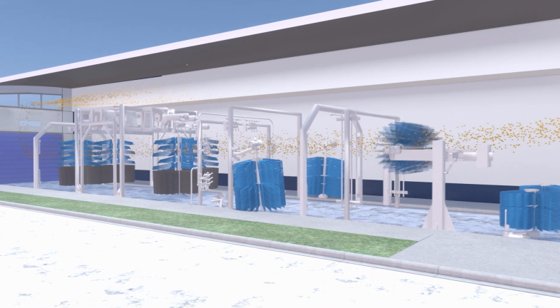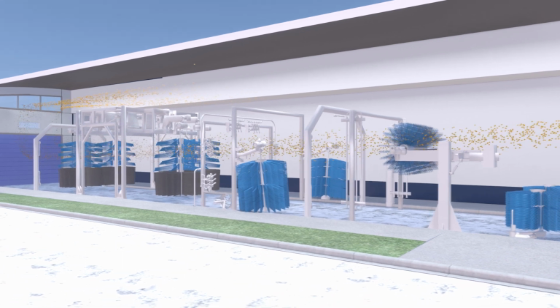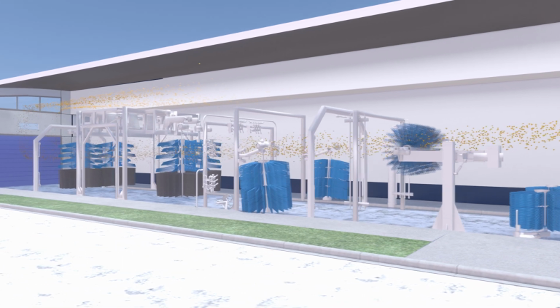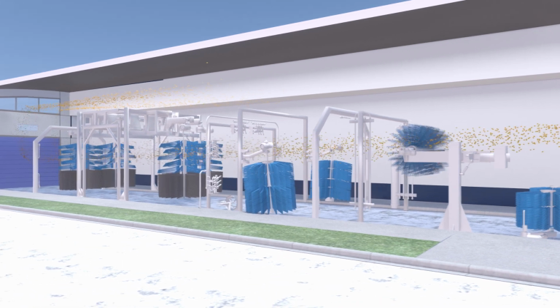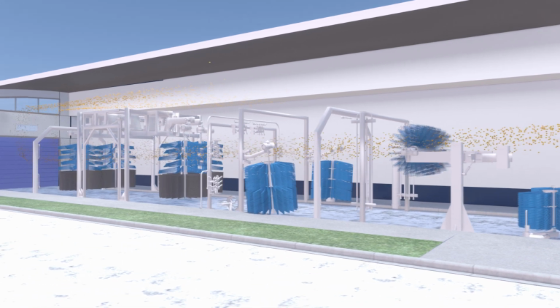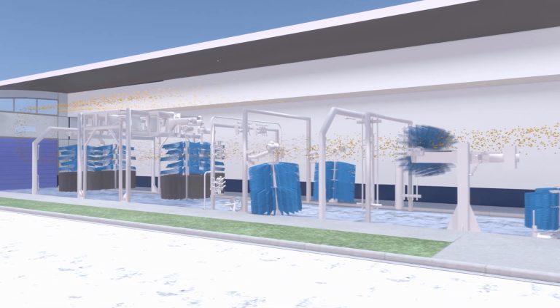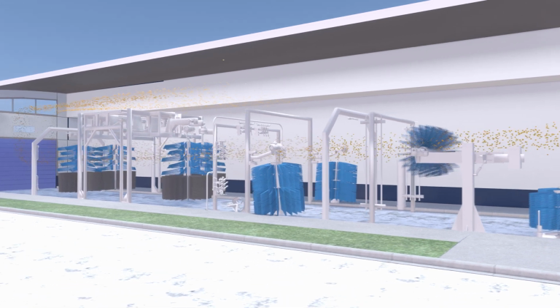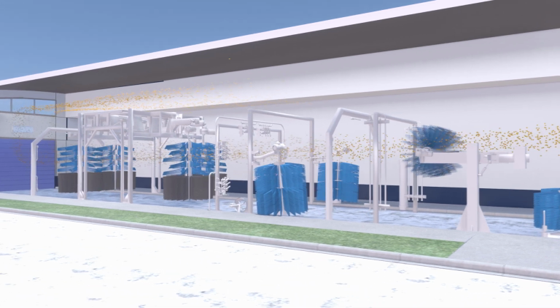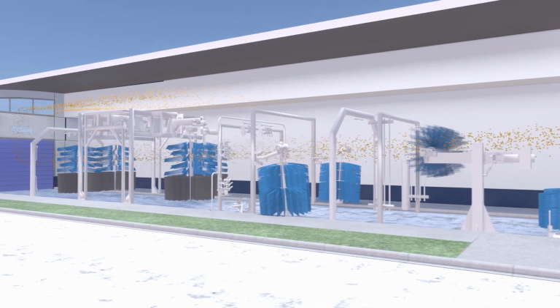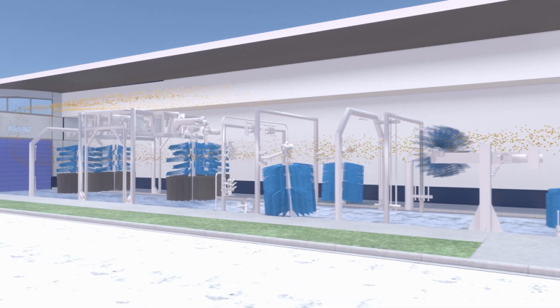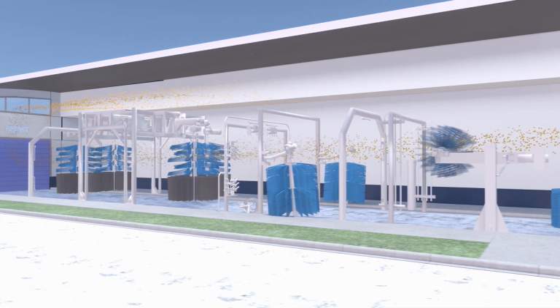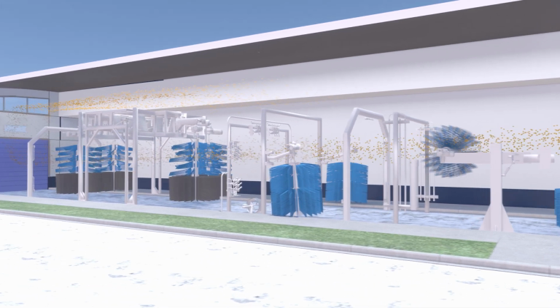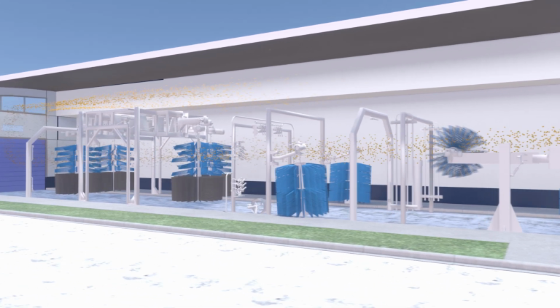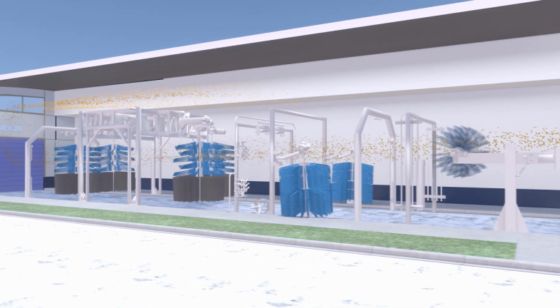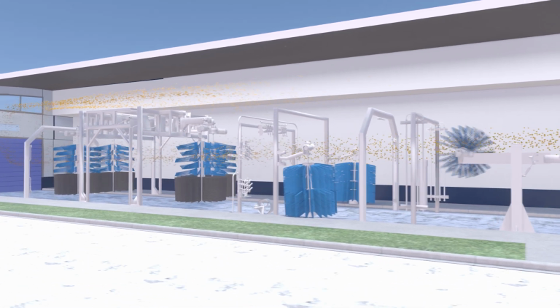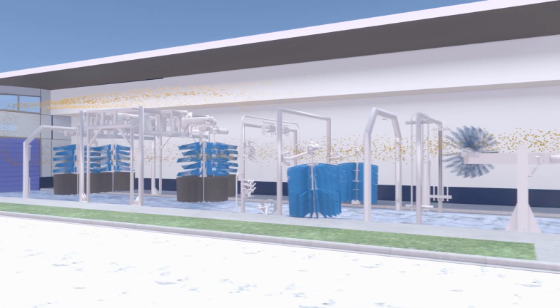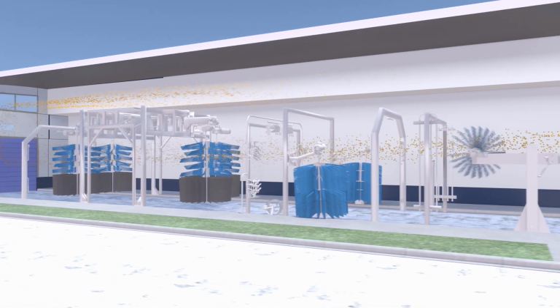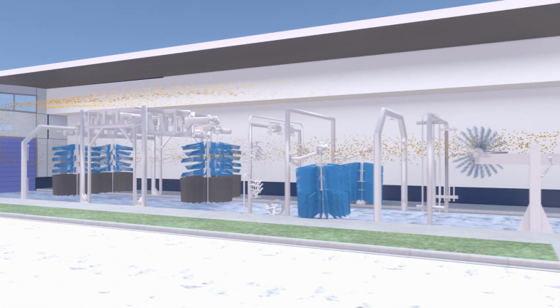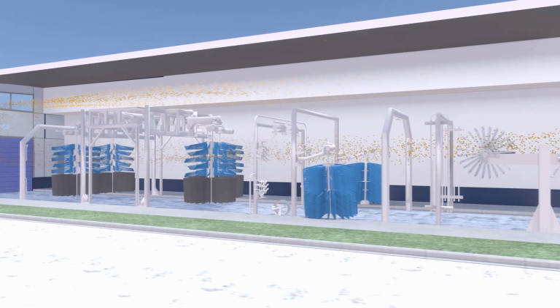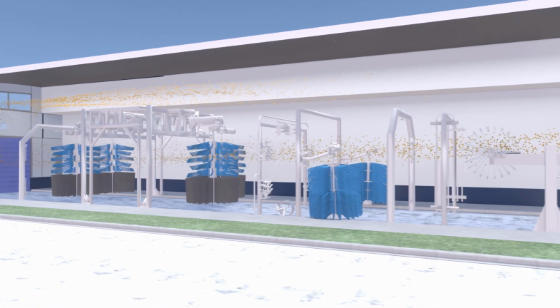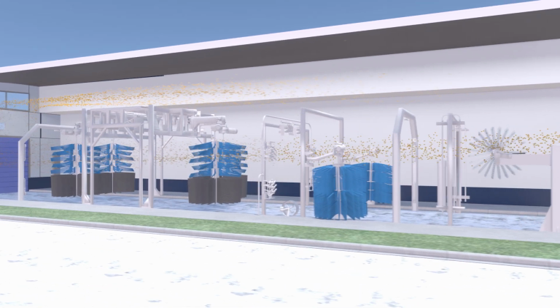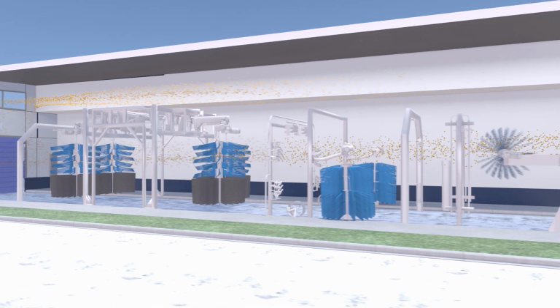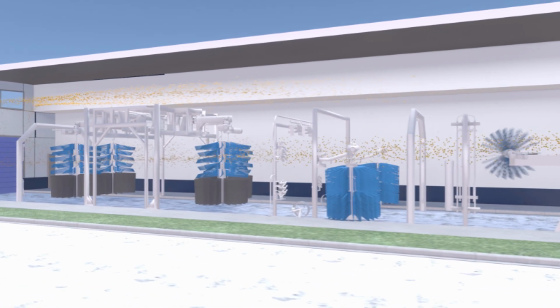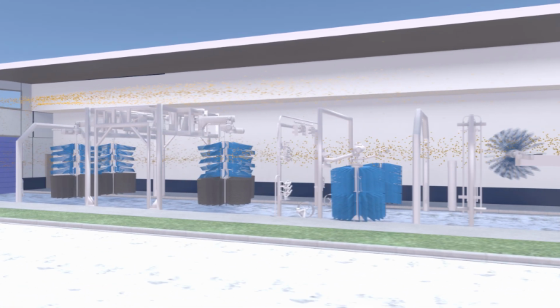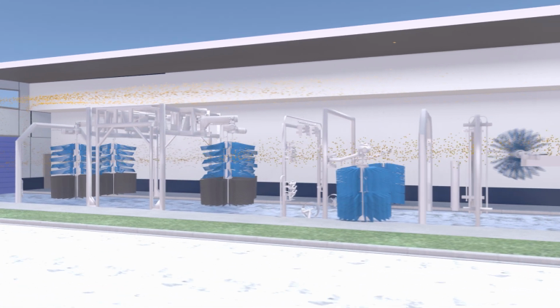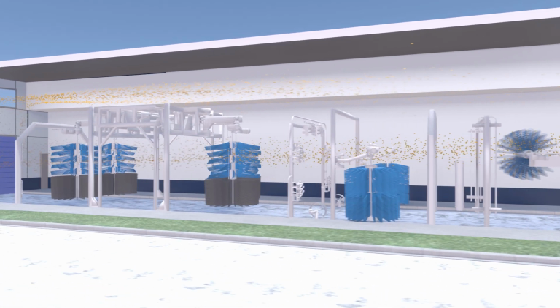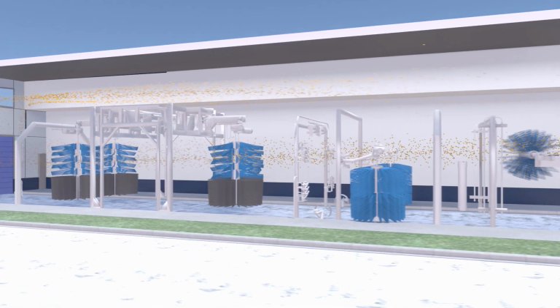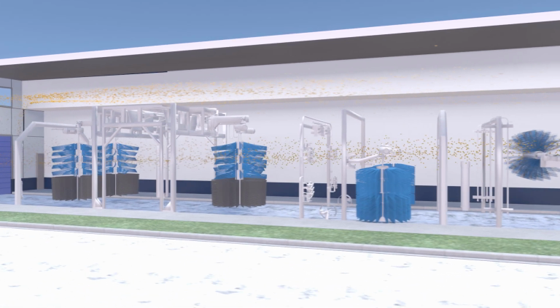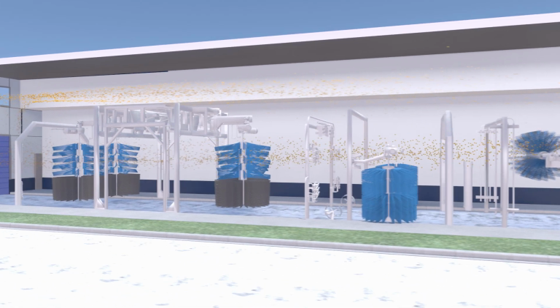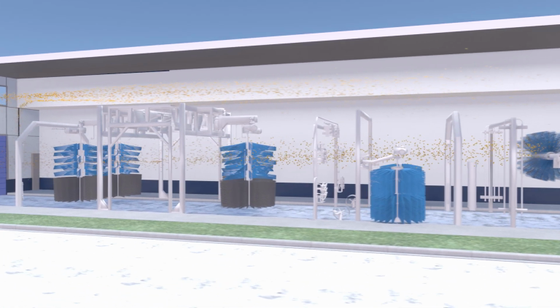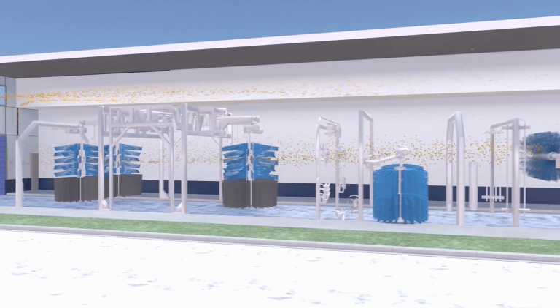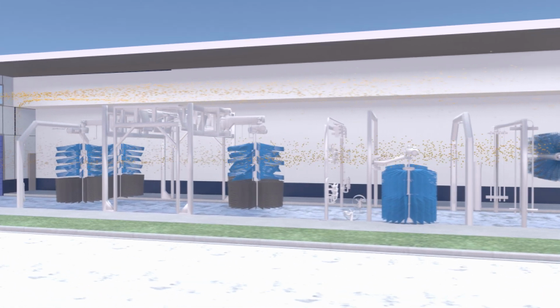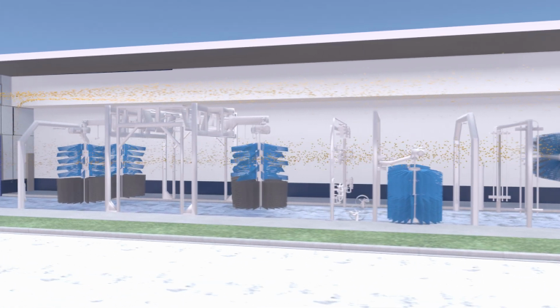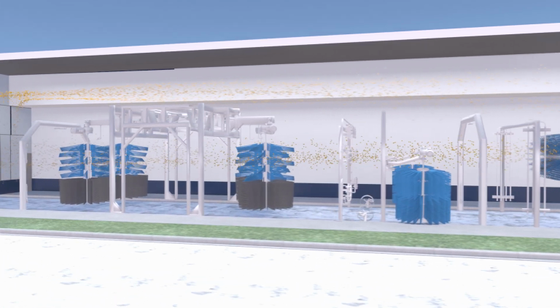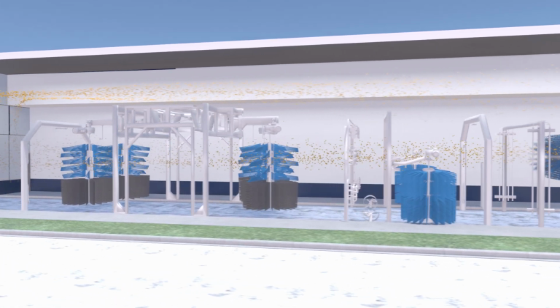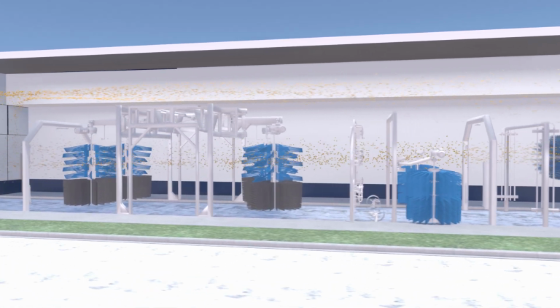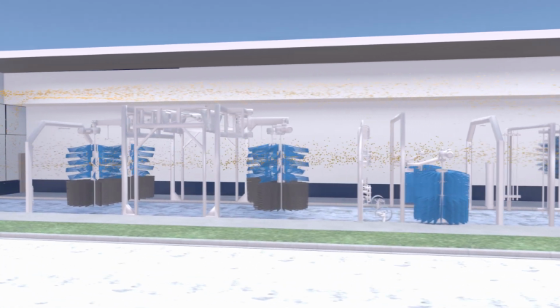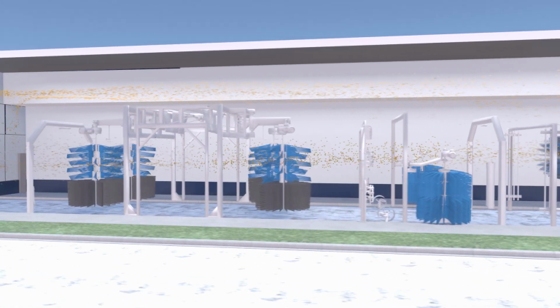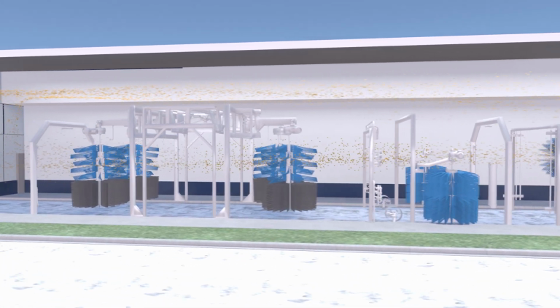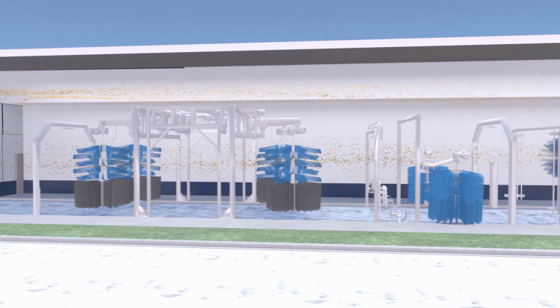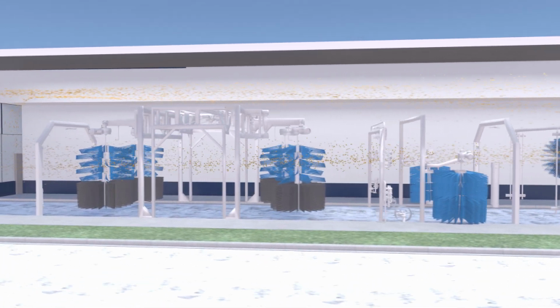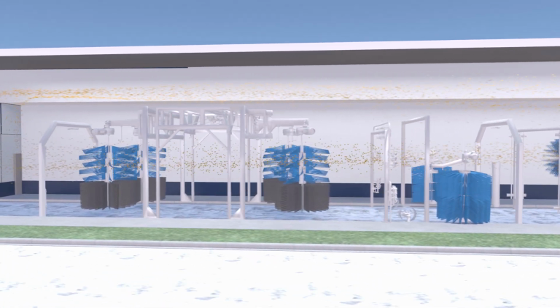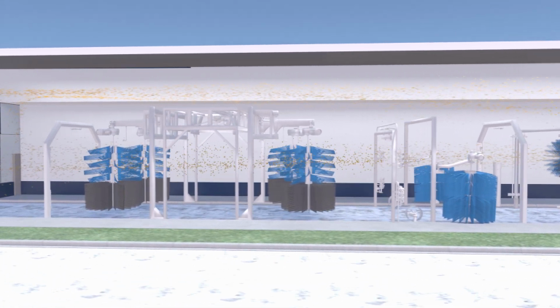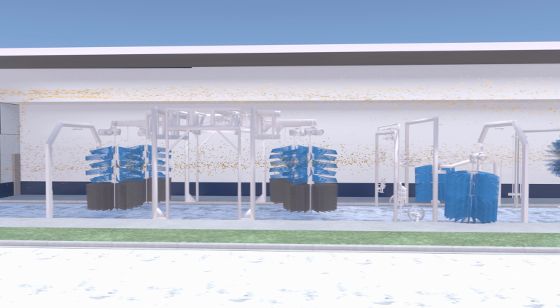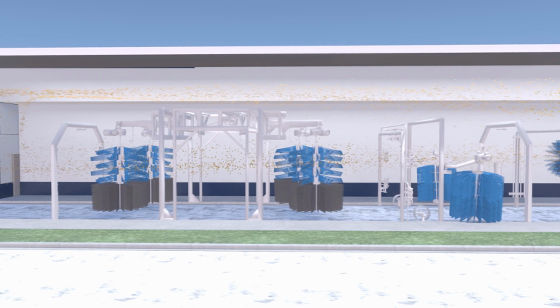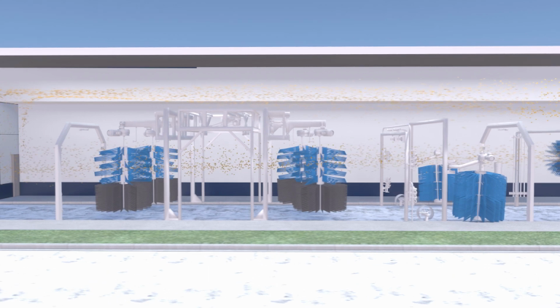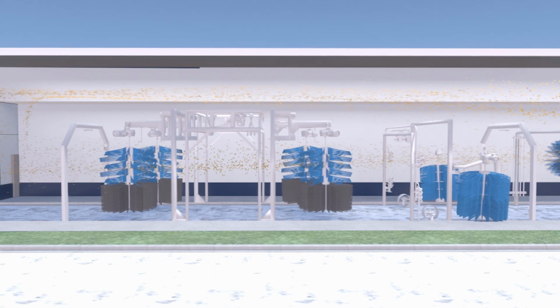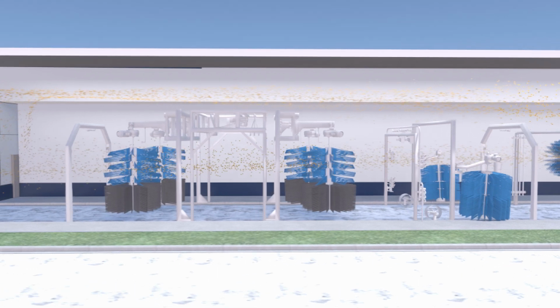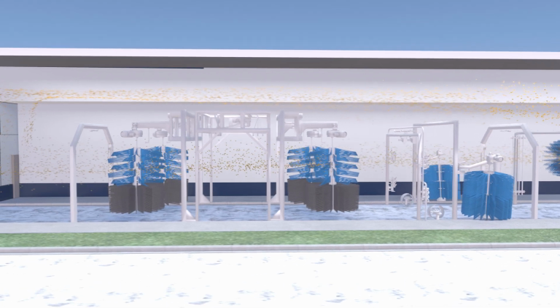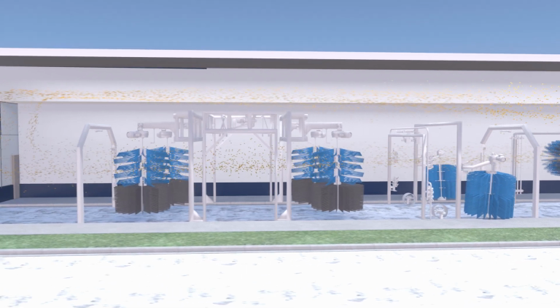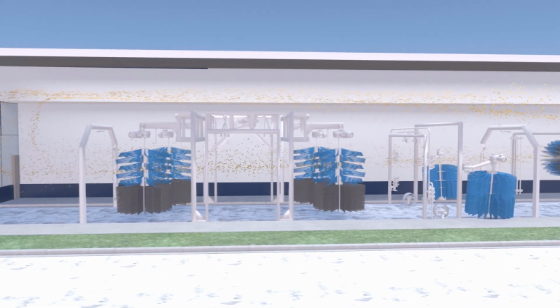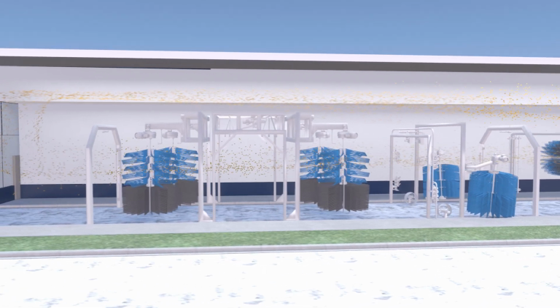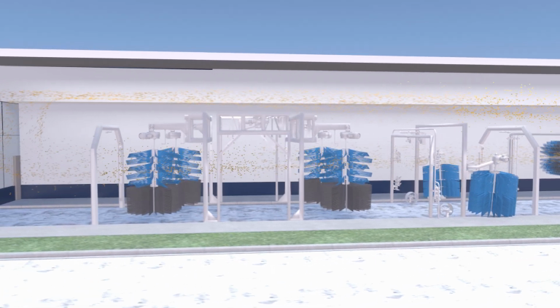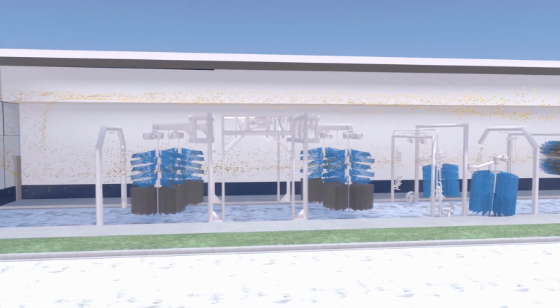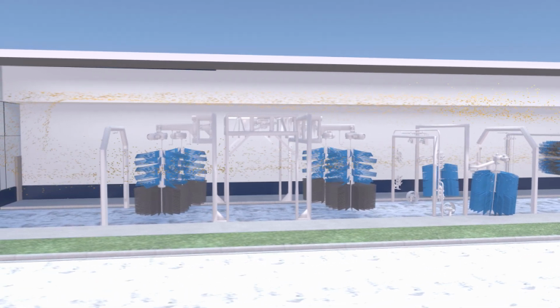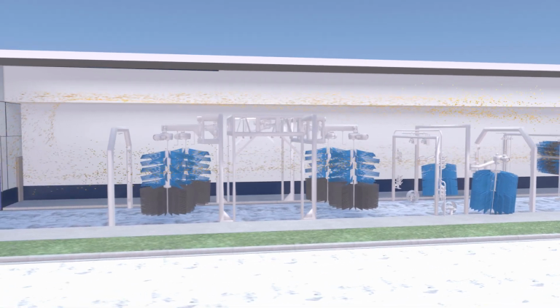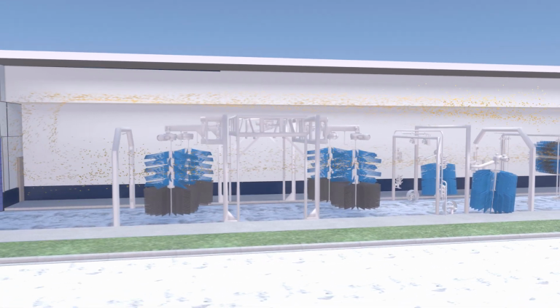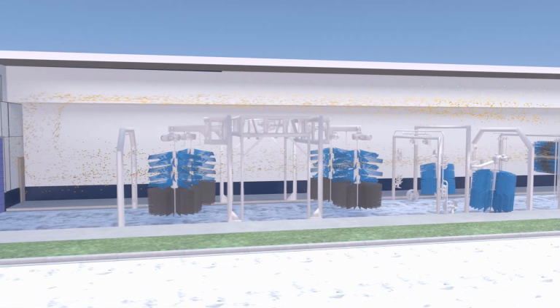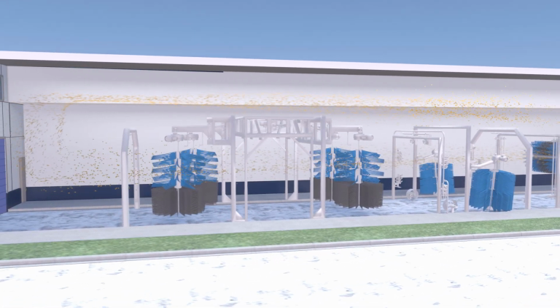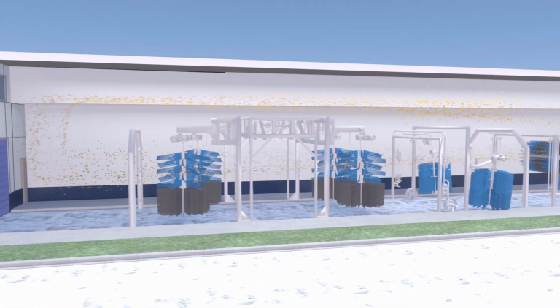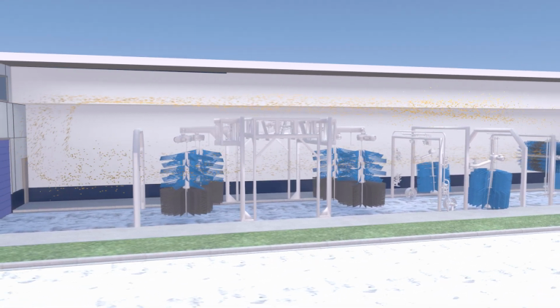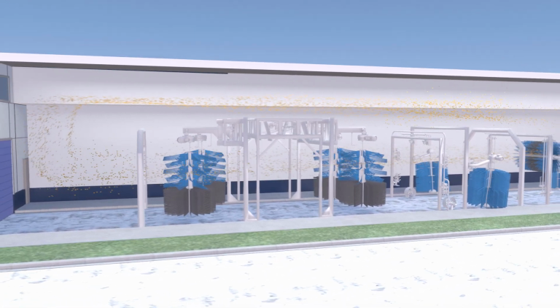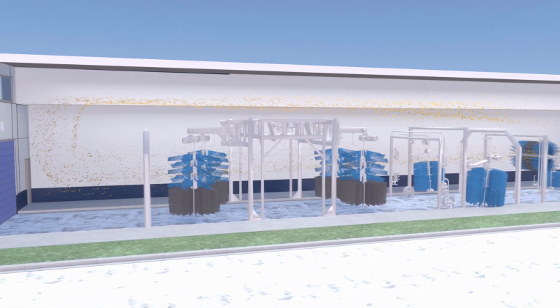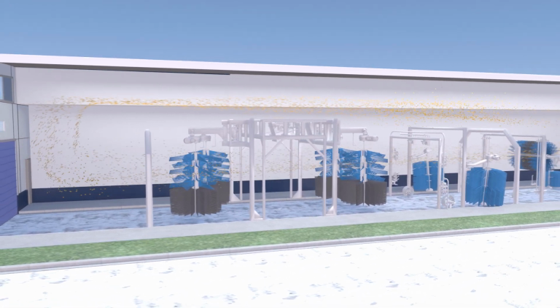Mounting the heaters on the roof of the car wash facility removes them from the corrosive tunnel environment while providing accessibility to service personnel.